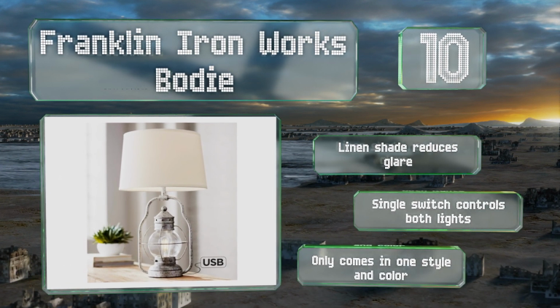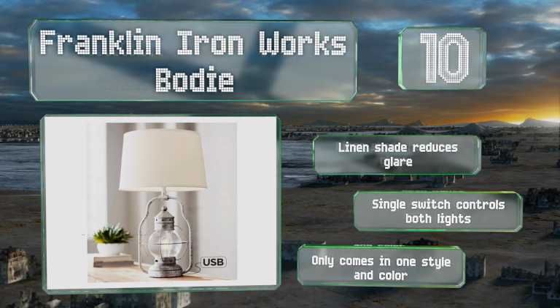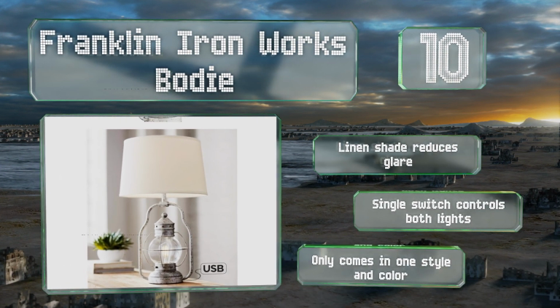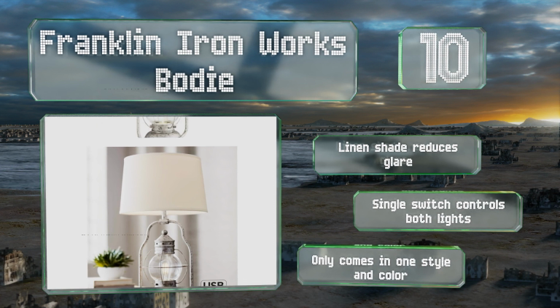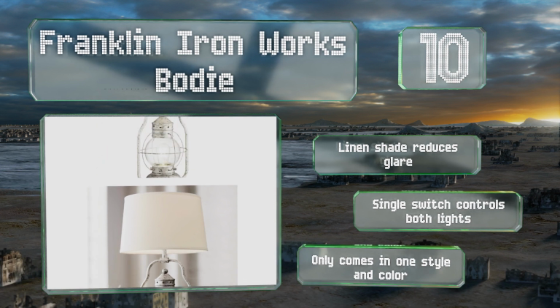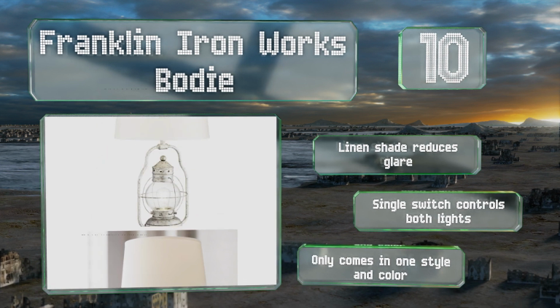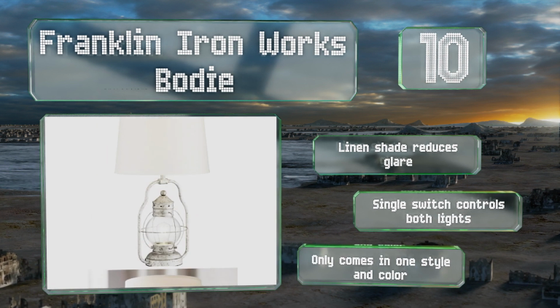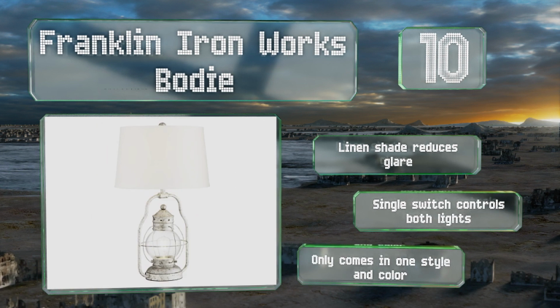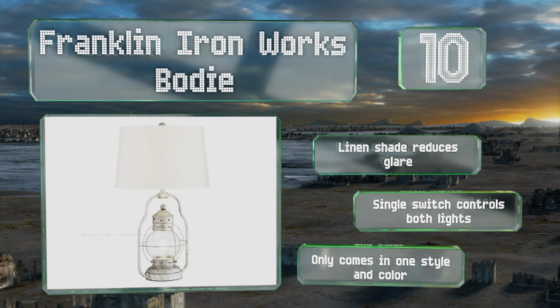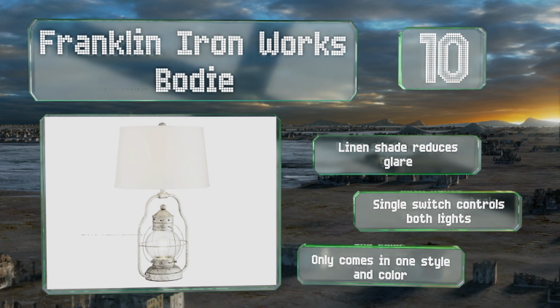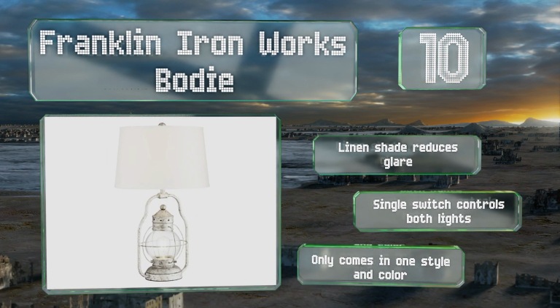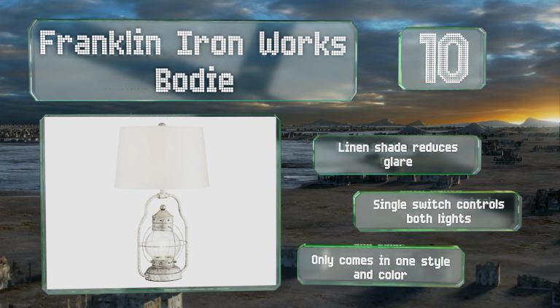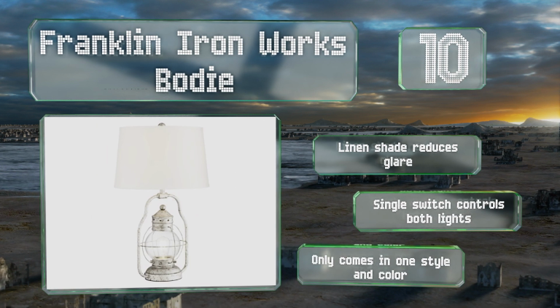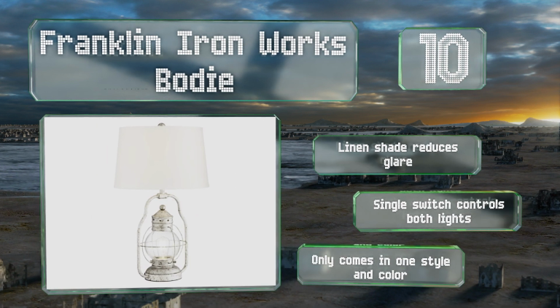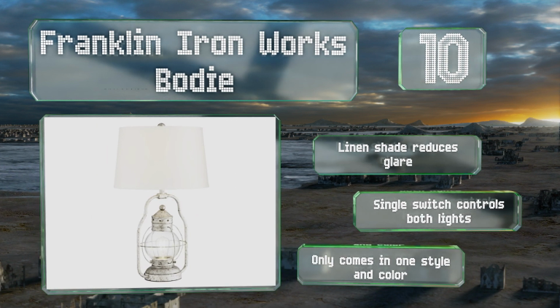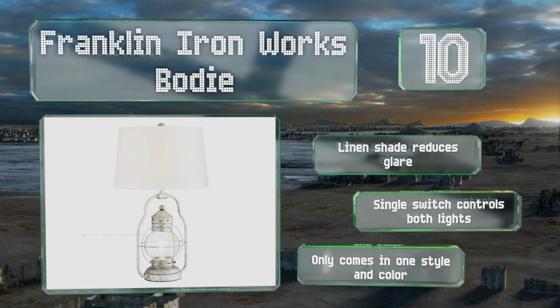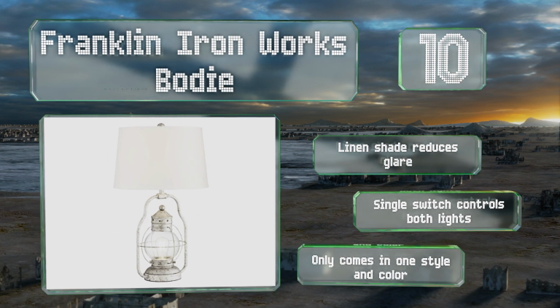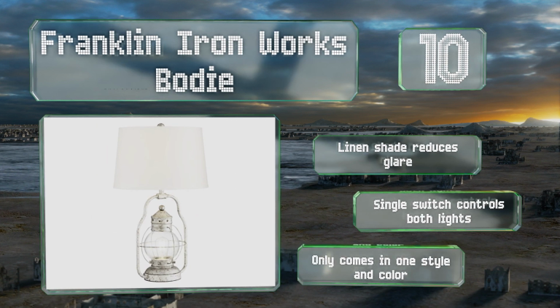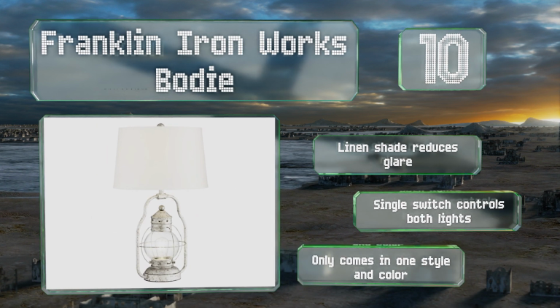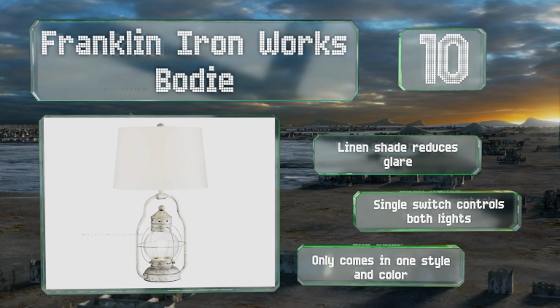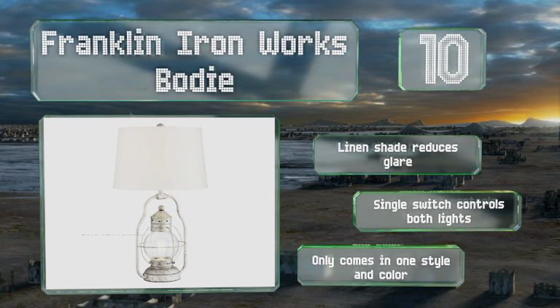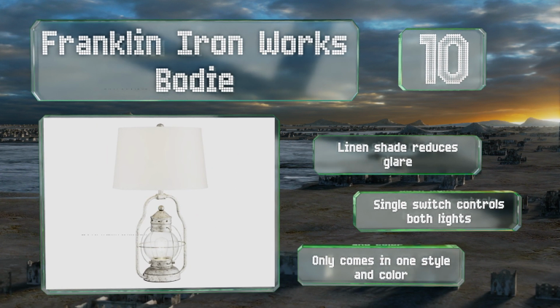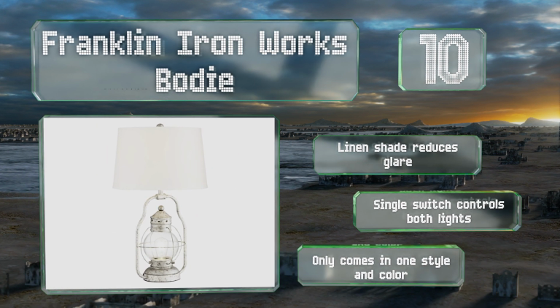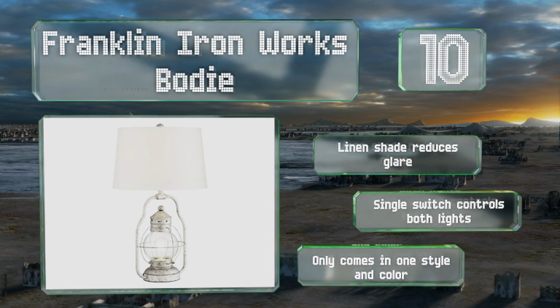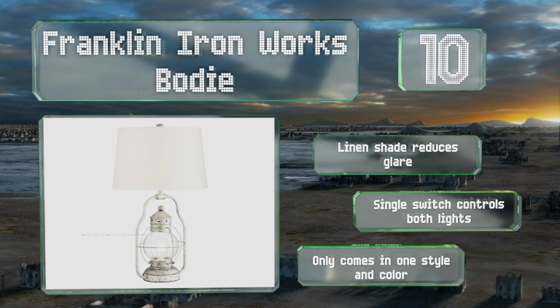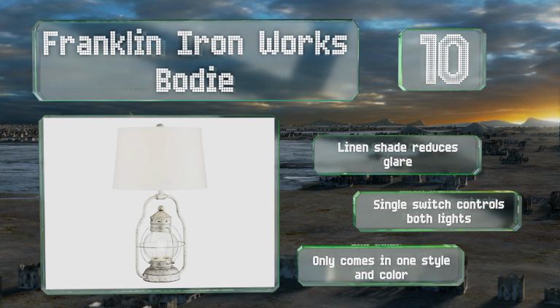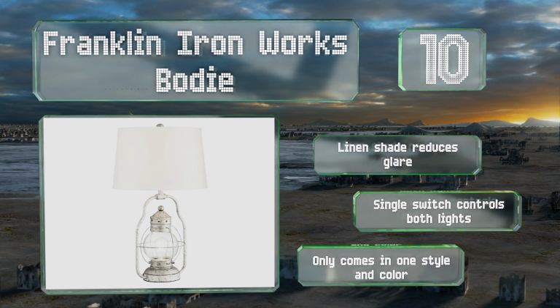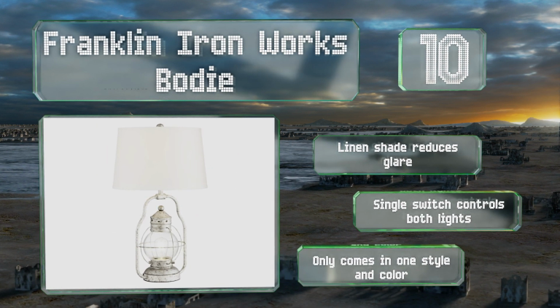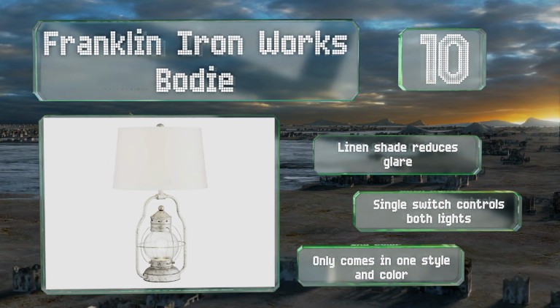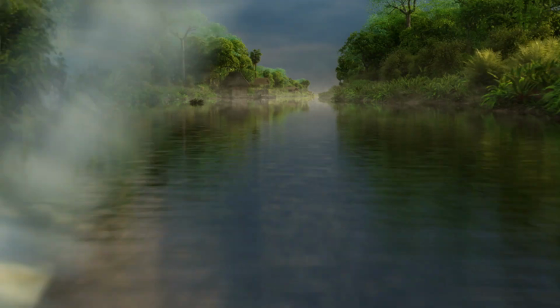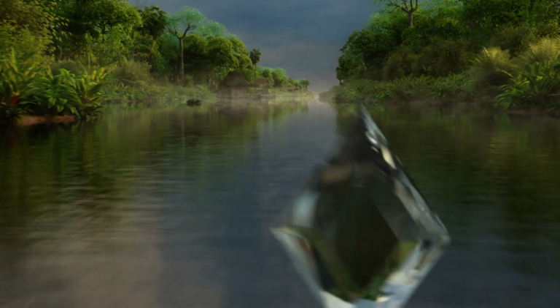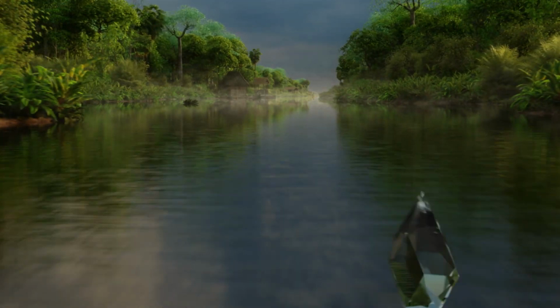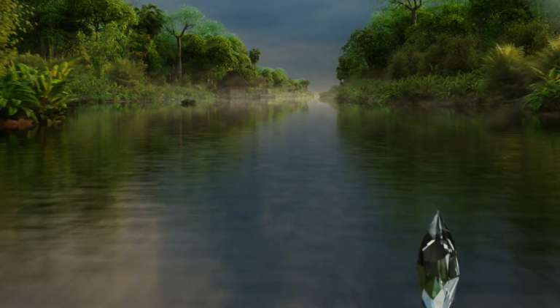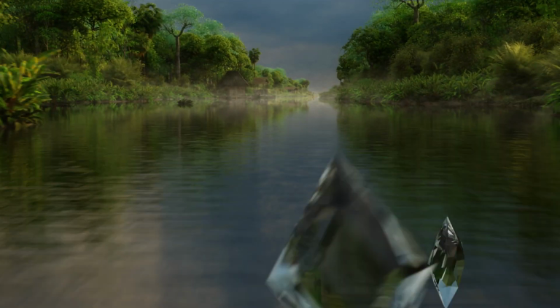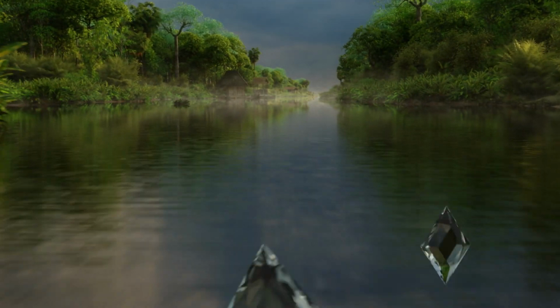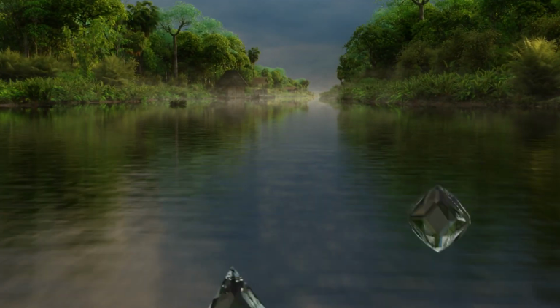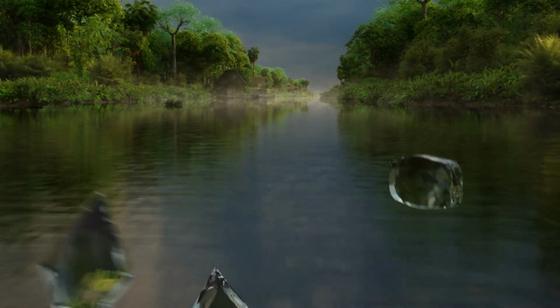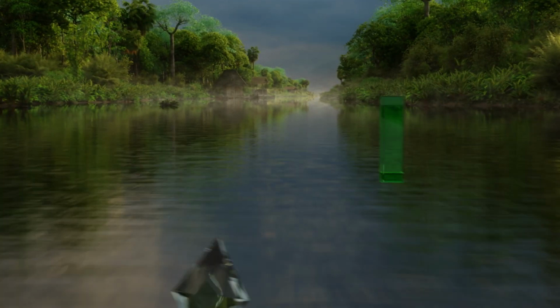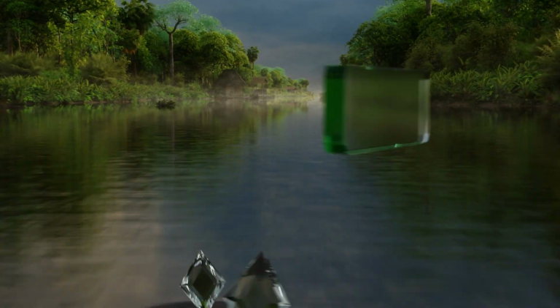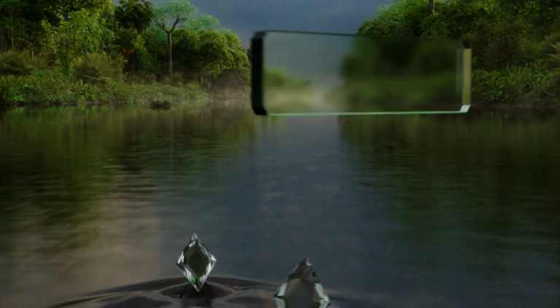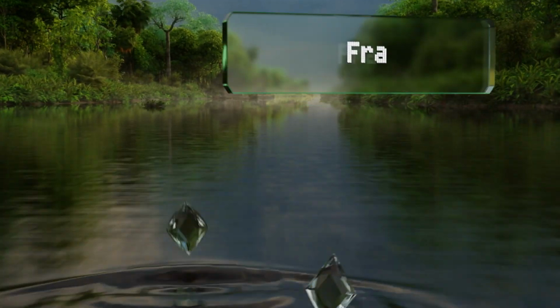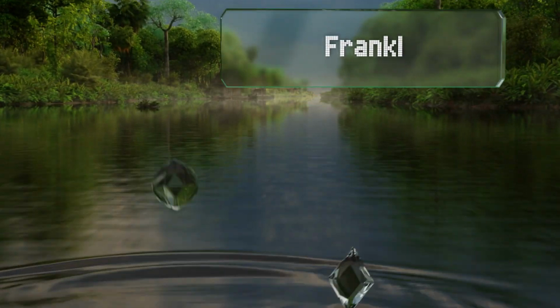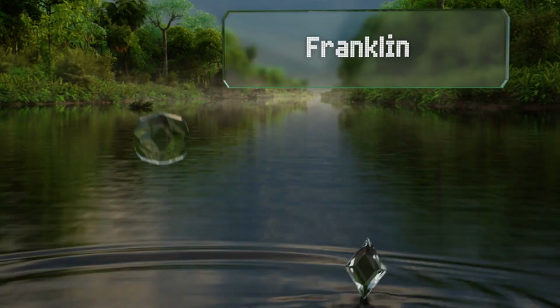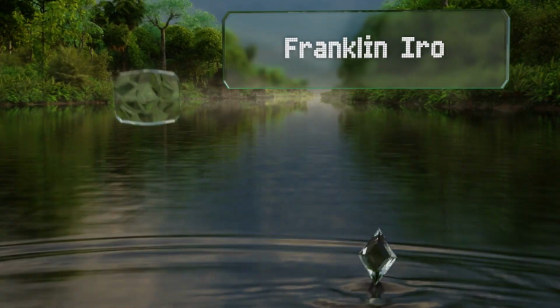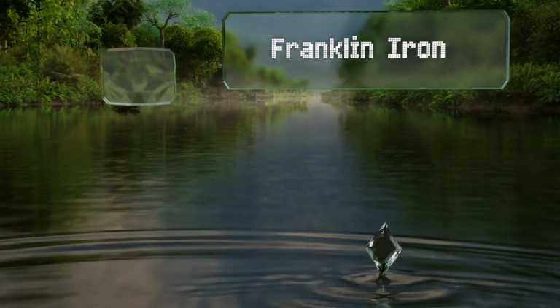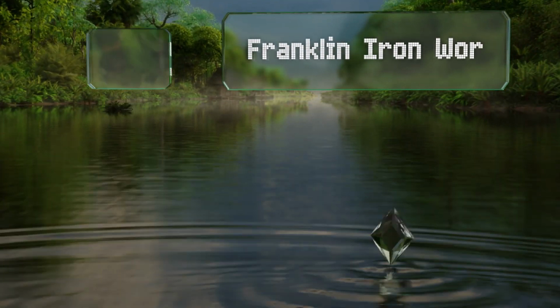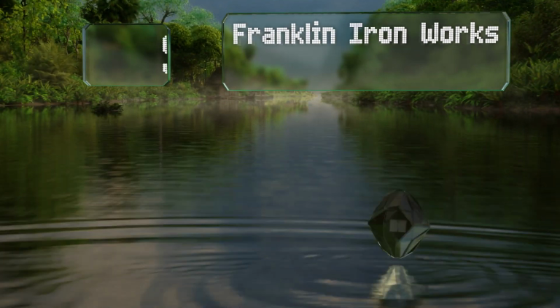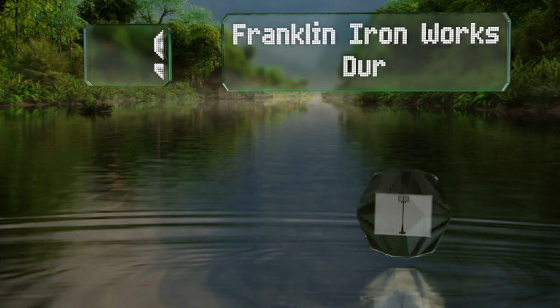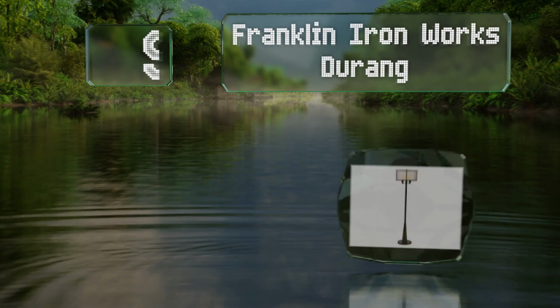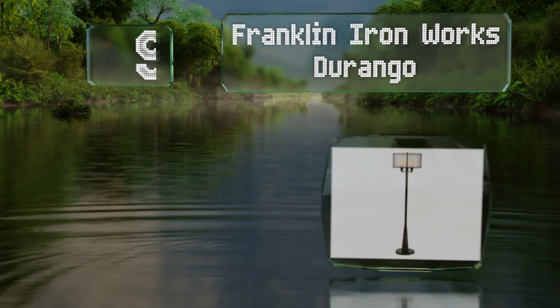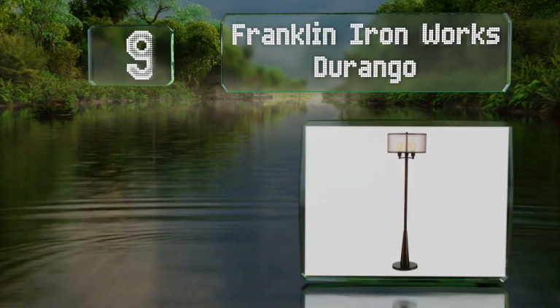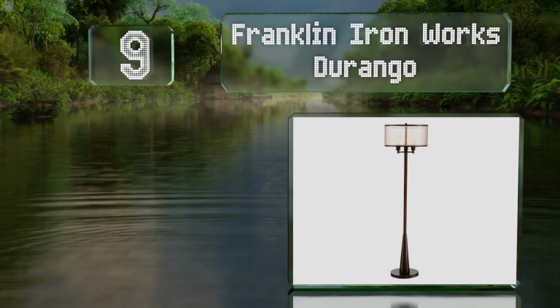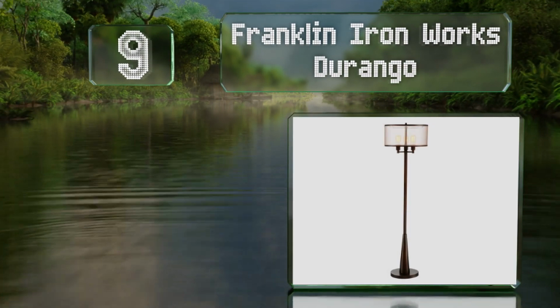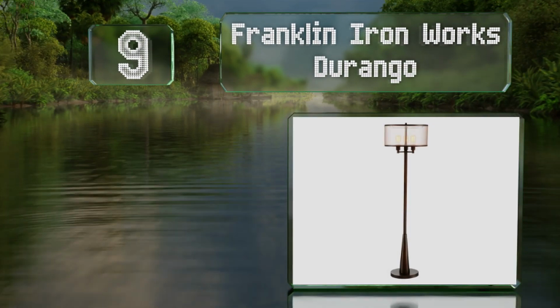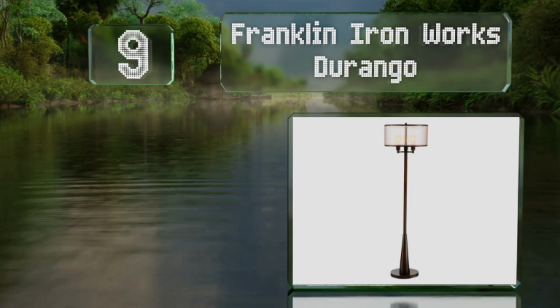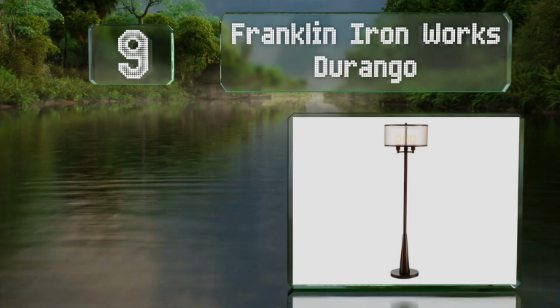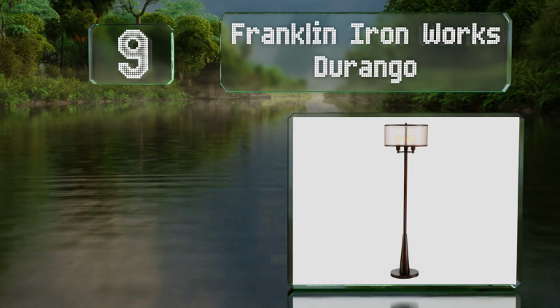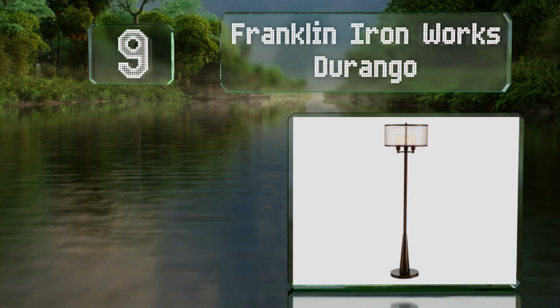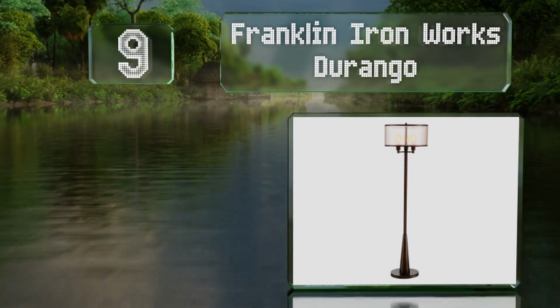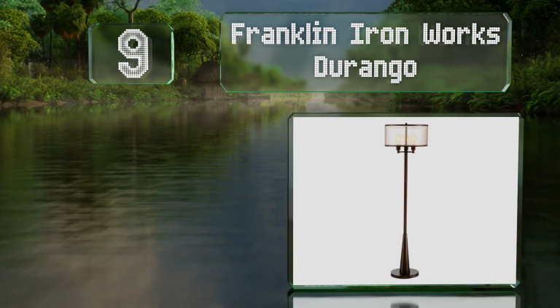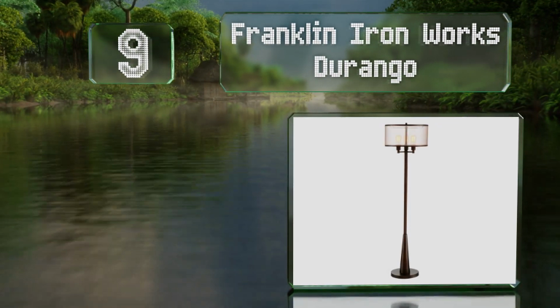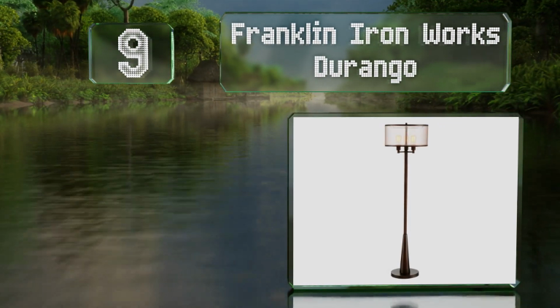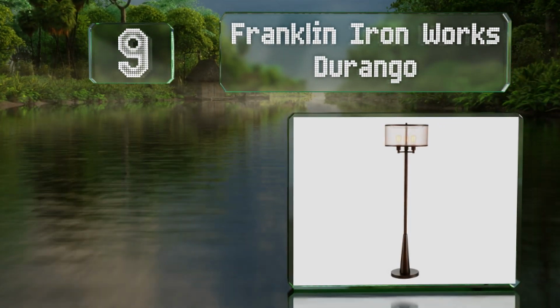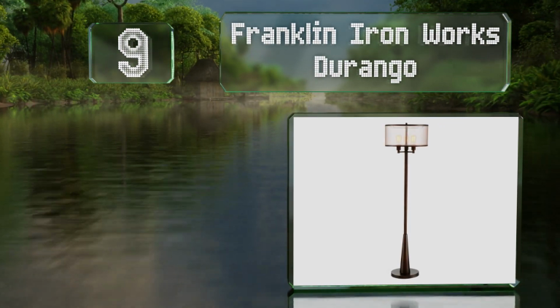However, it only comes in one style and color. At number nine, at a little over five feet tall, the Franklin Iron Works Durango...